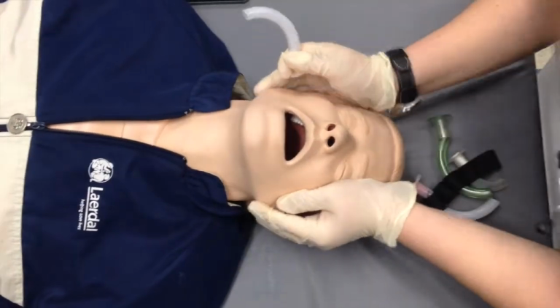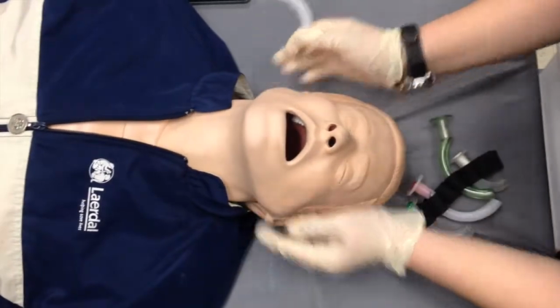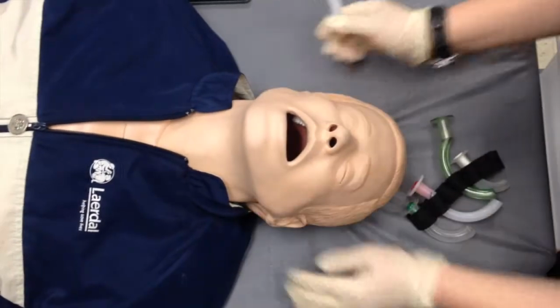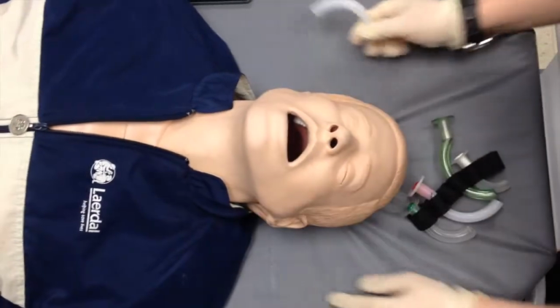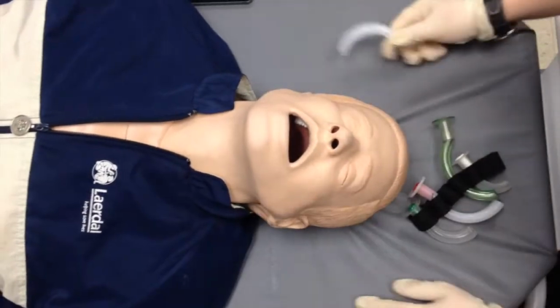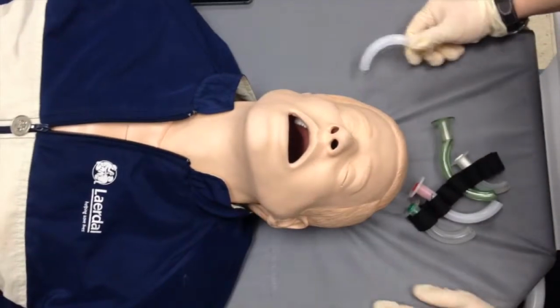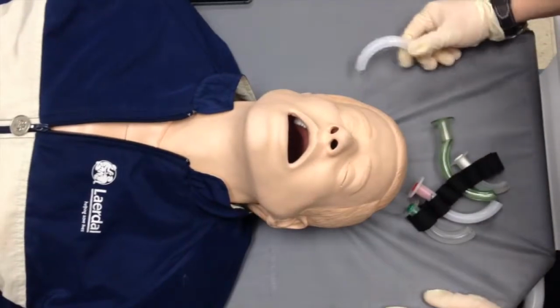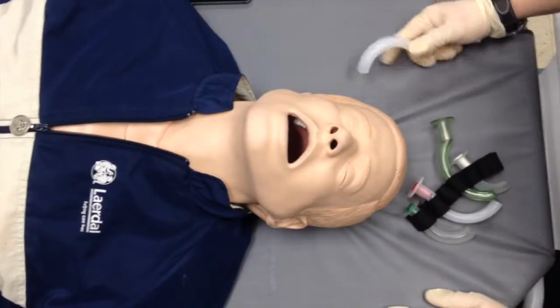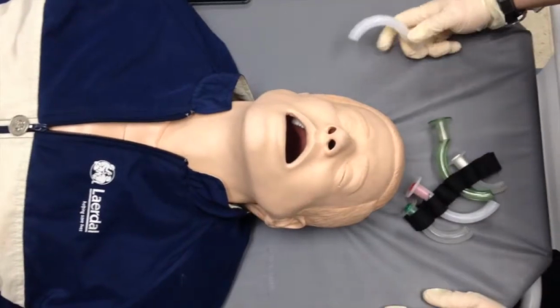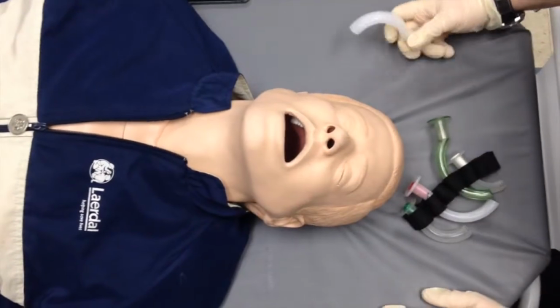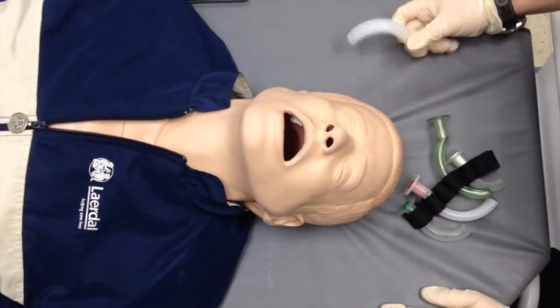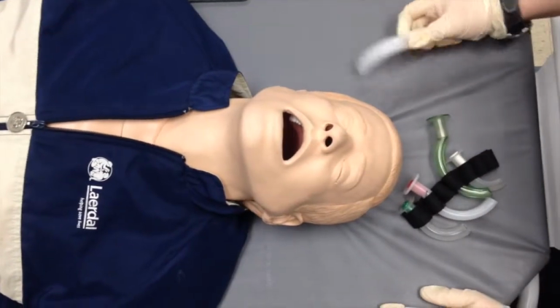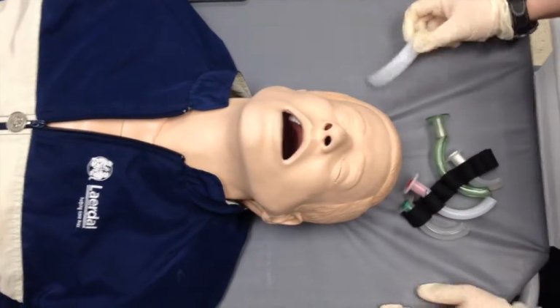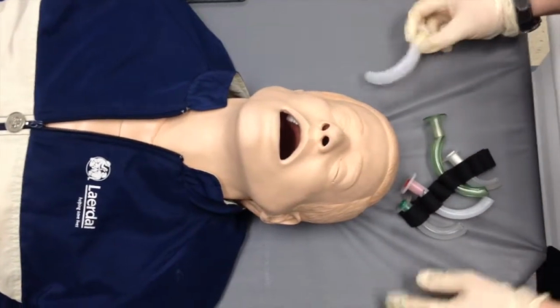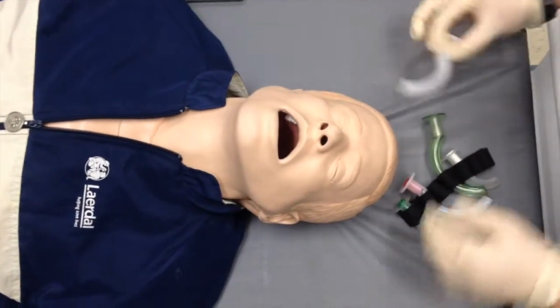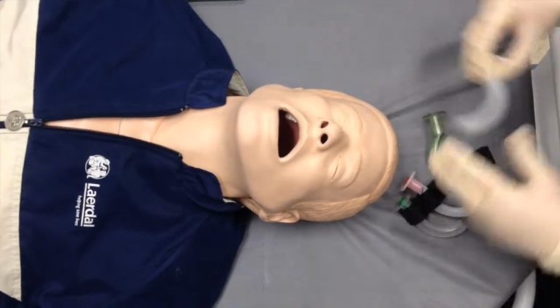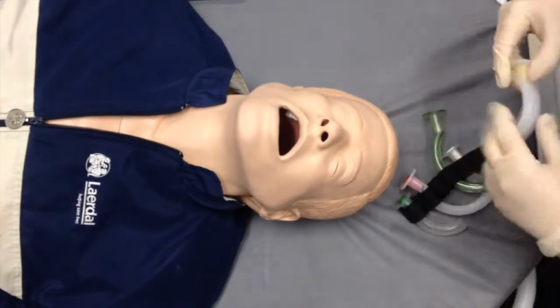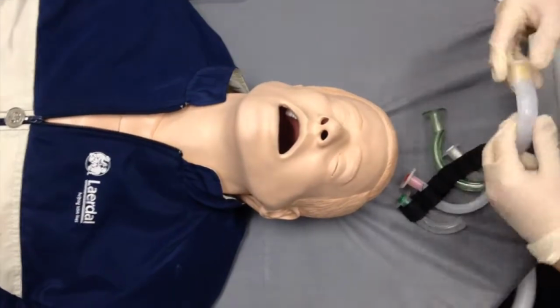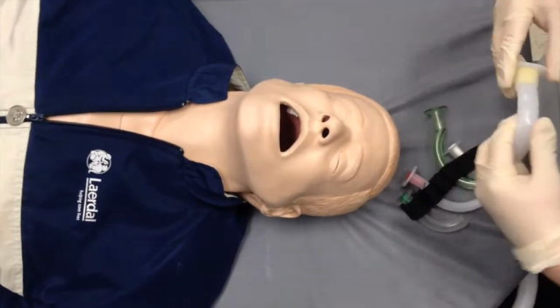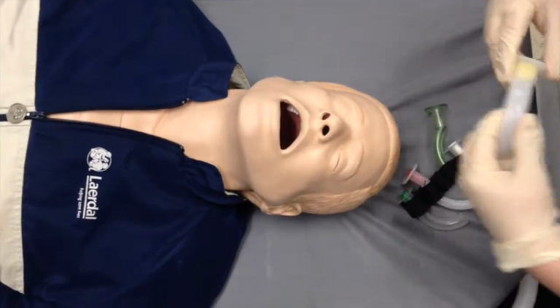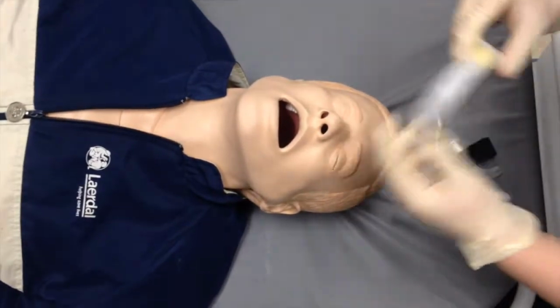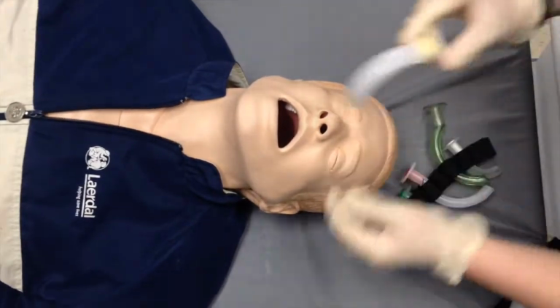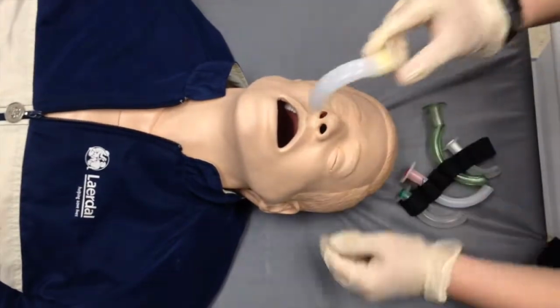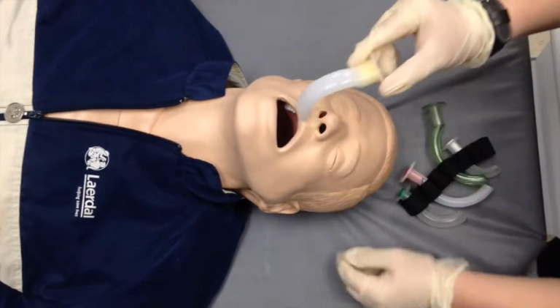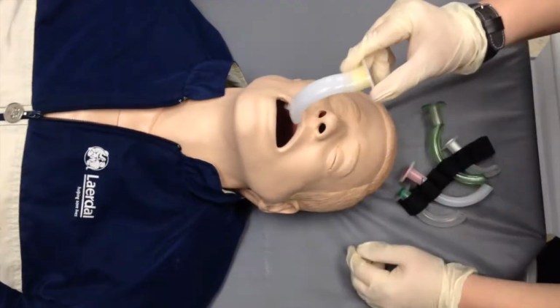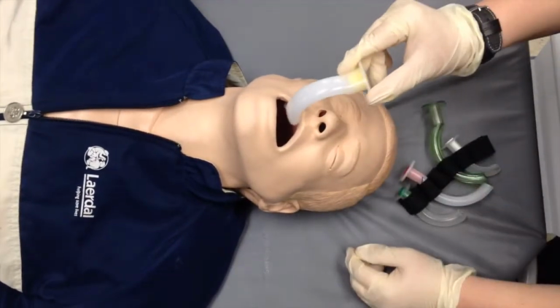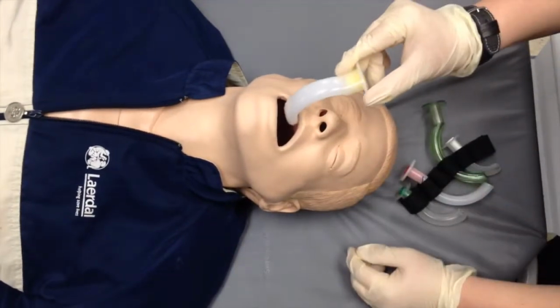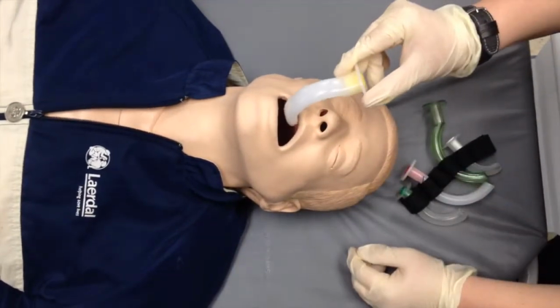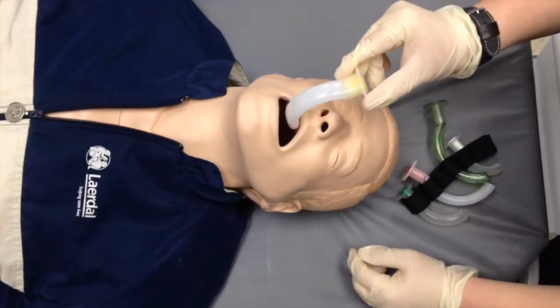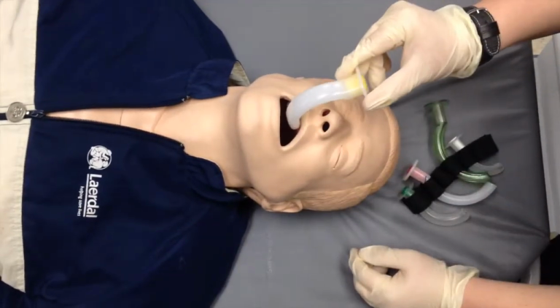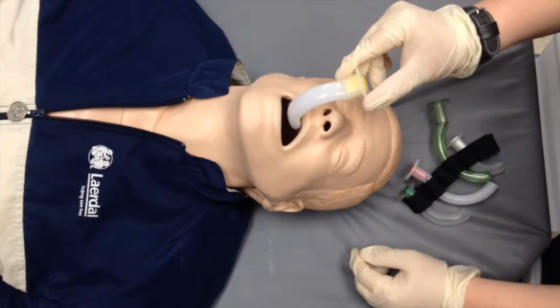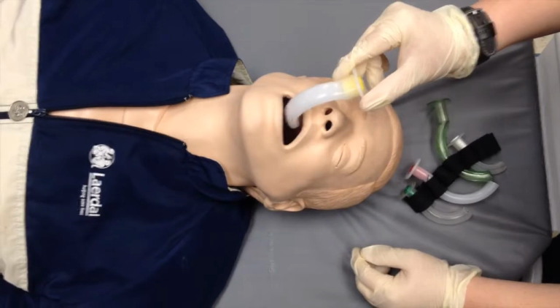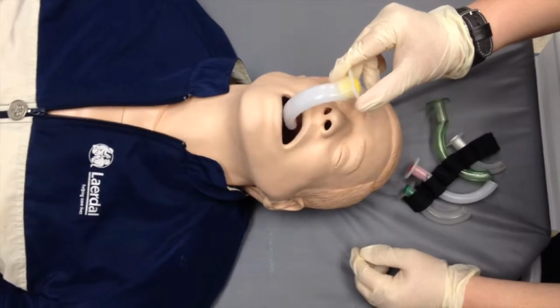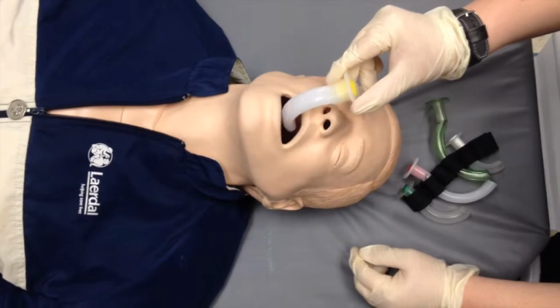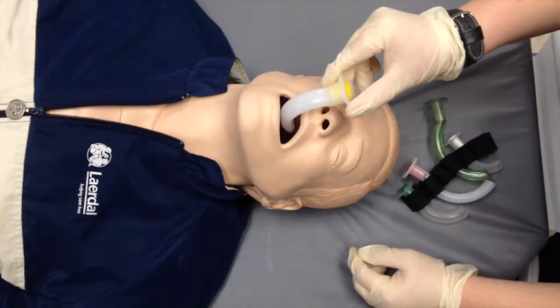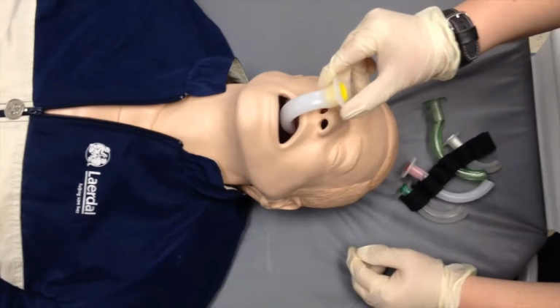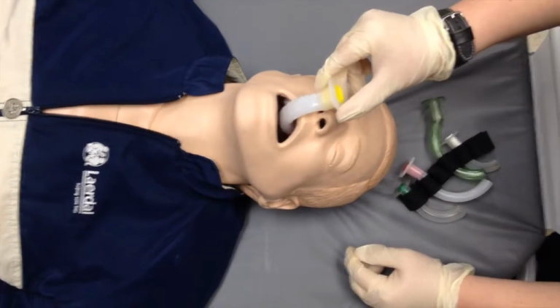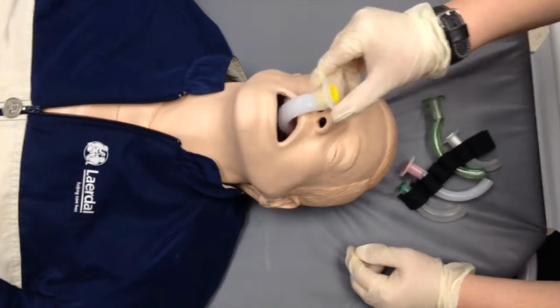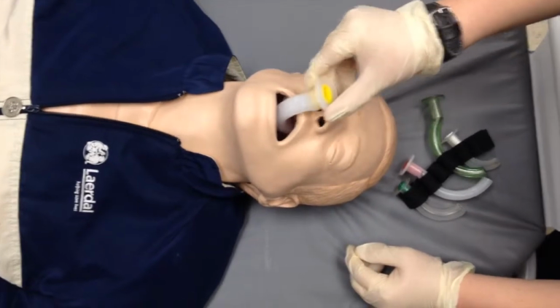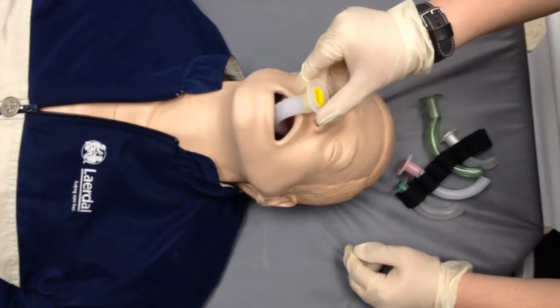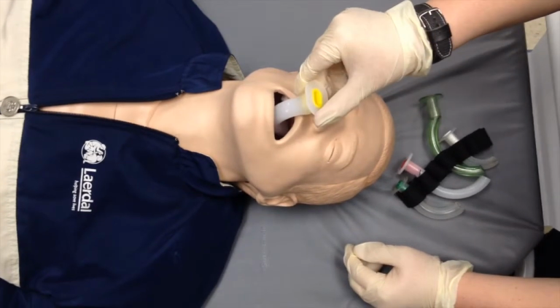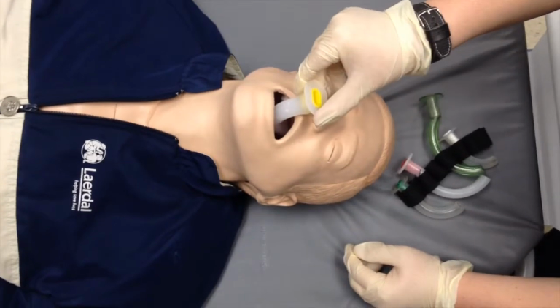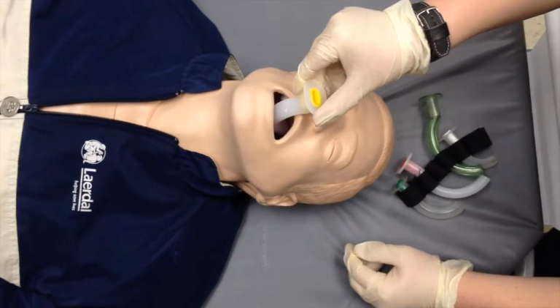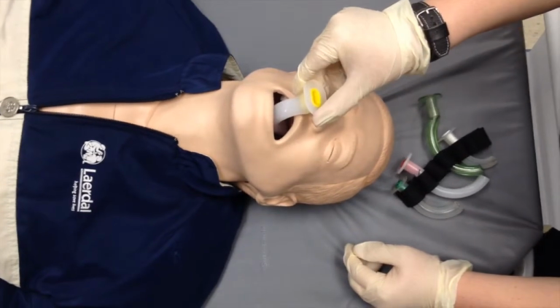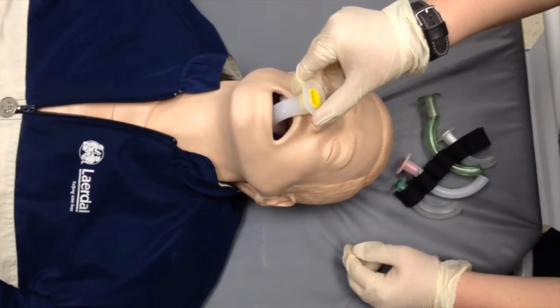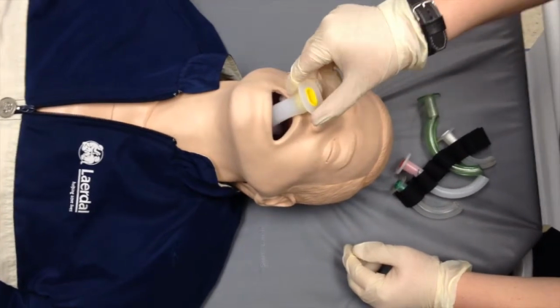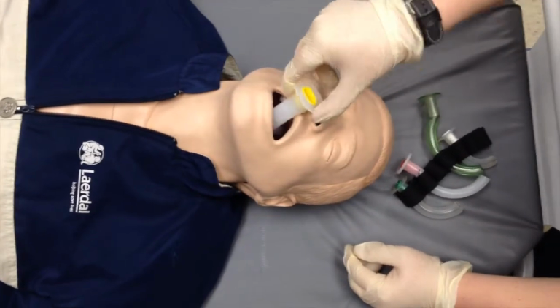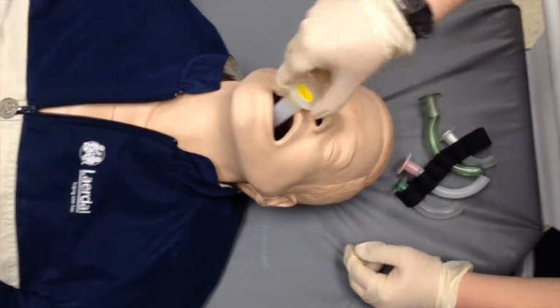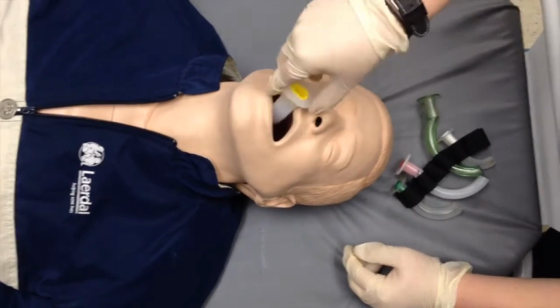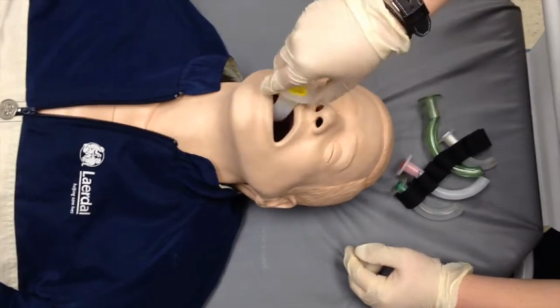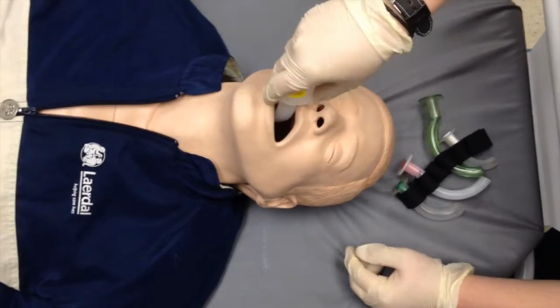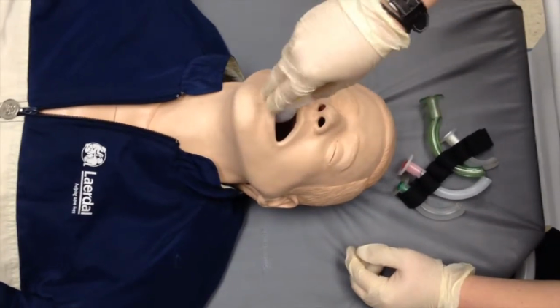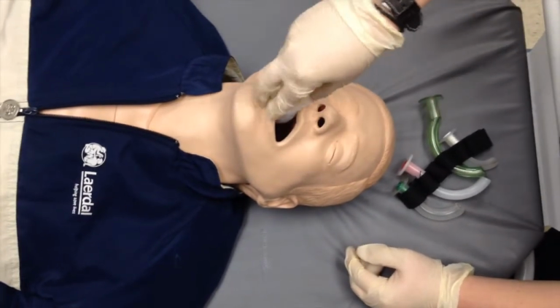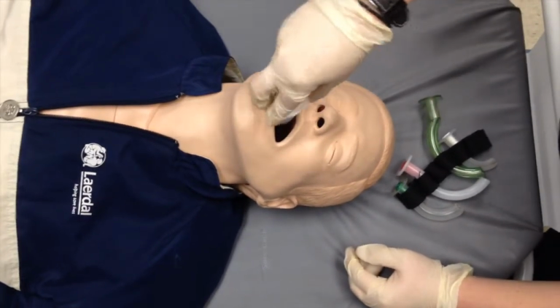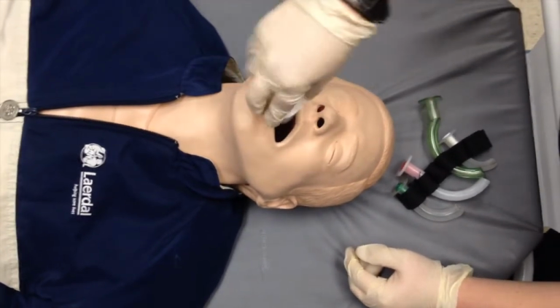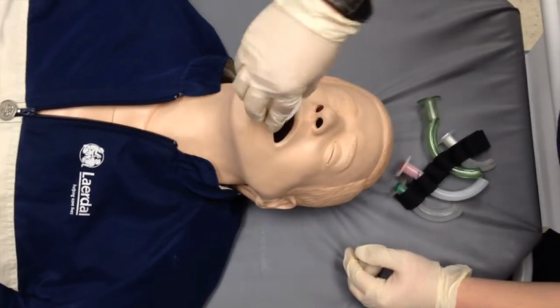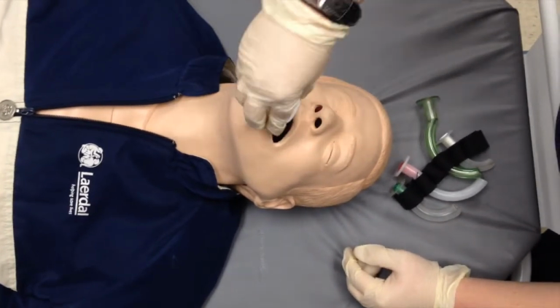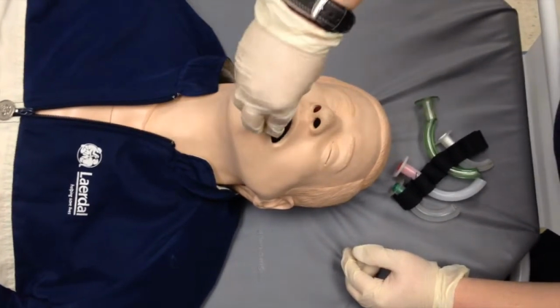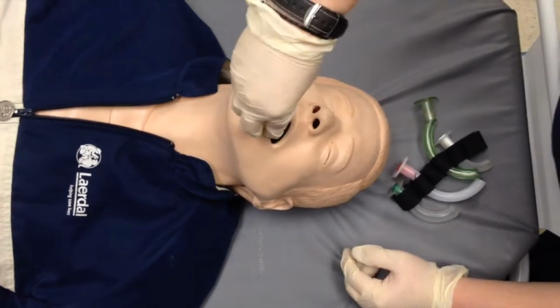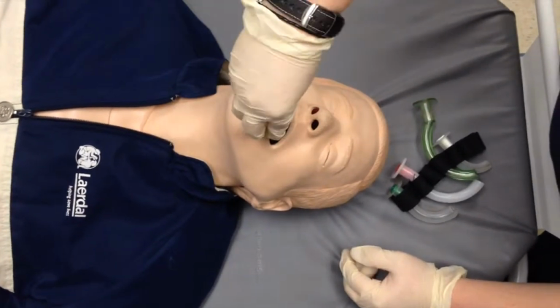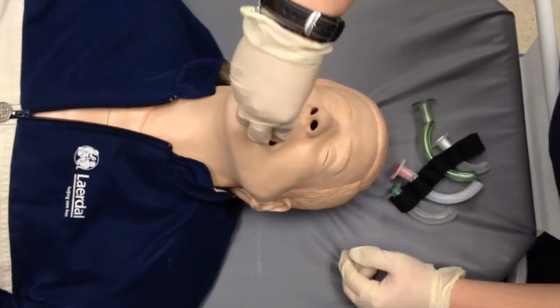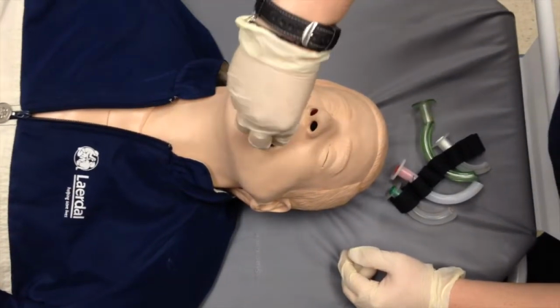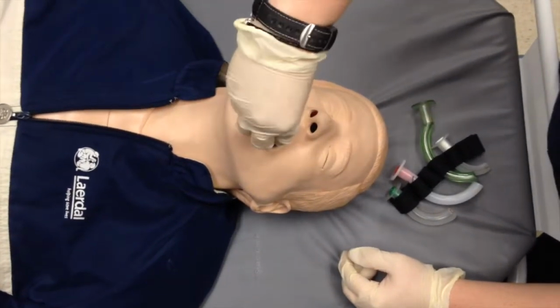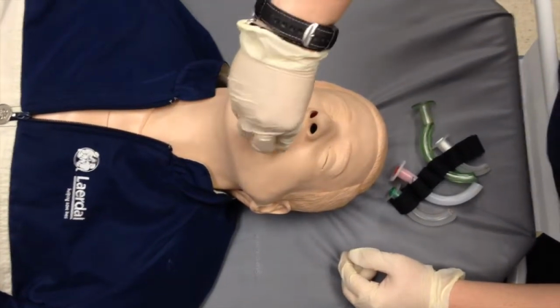Insert the airway with the curve facing upwards until inserted halfway, then rotate the airway into position.